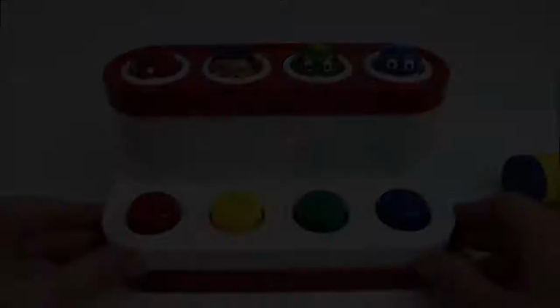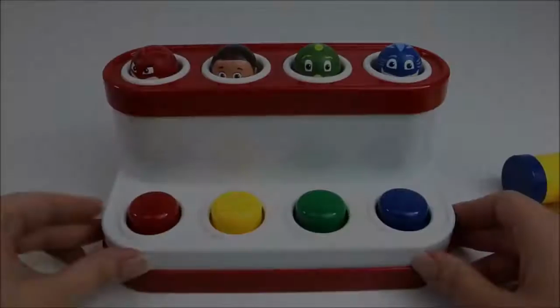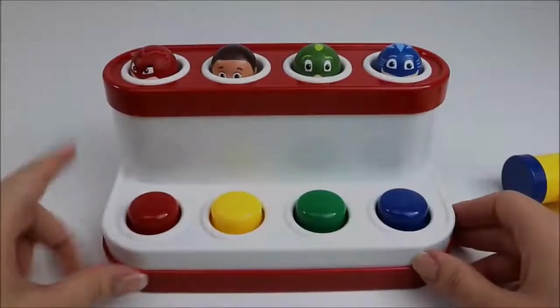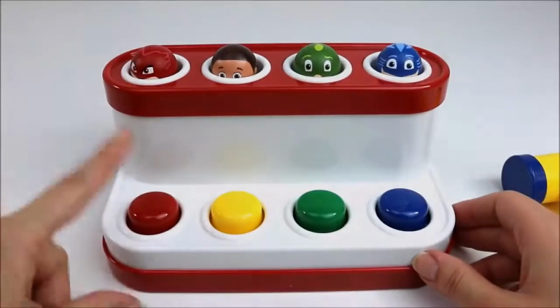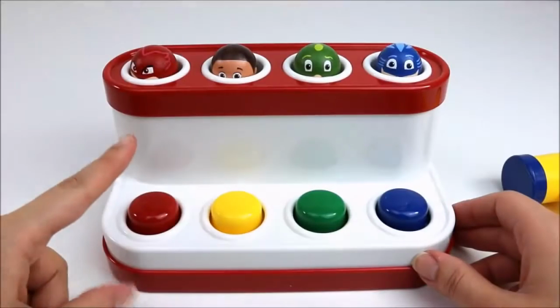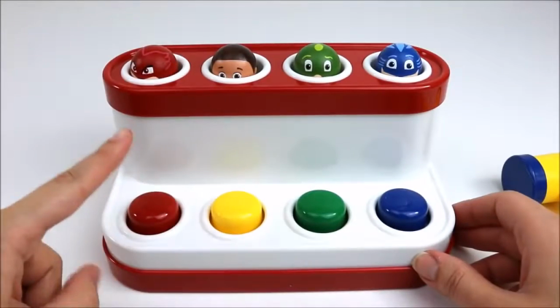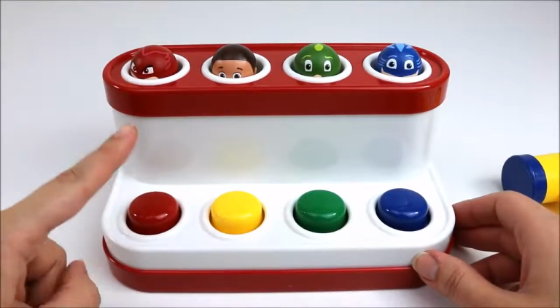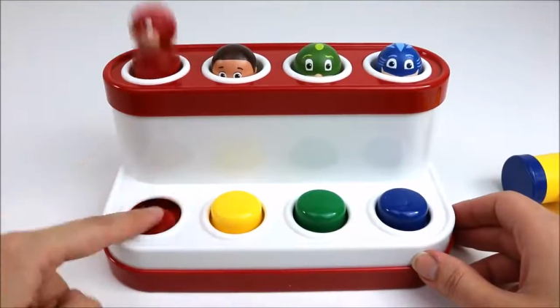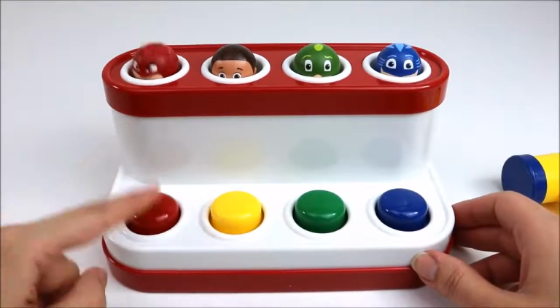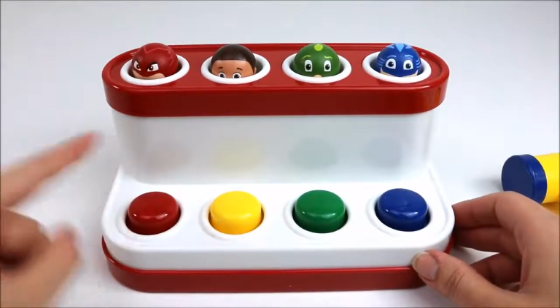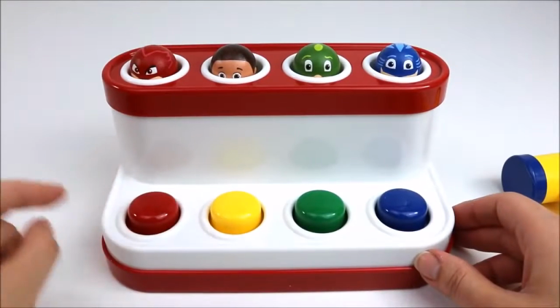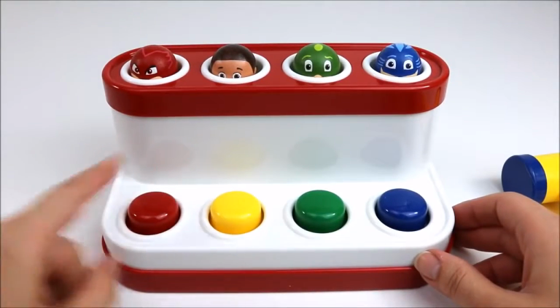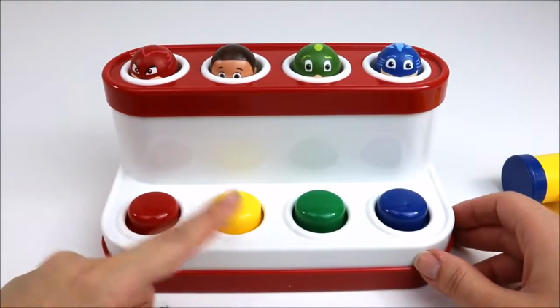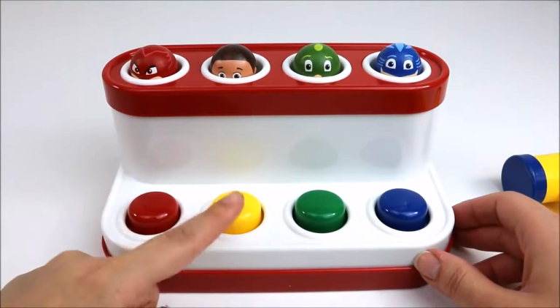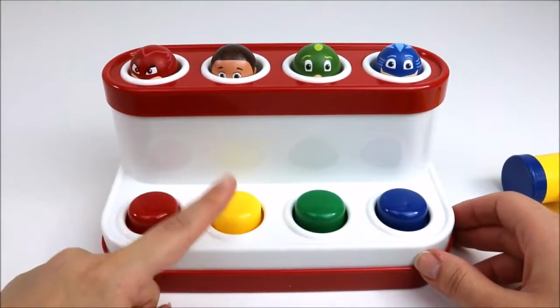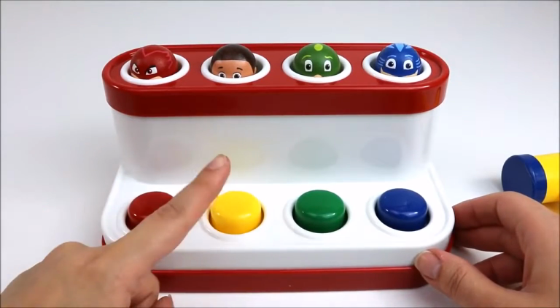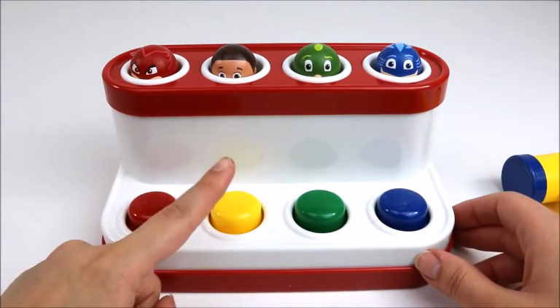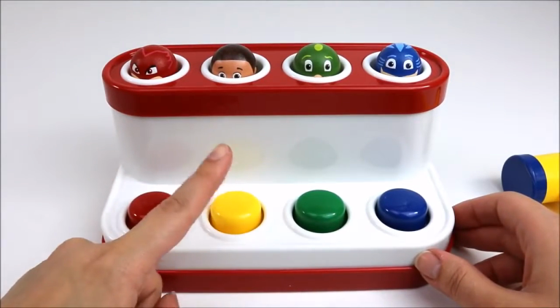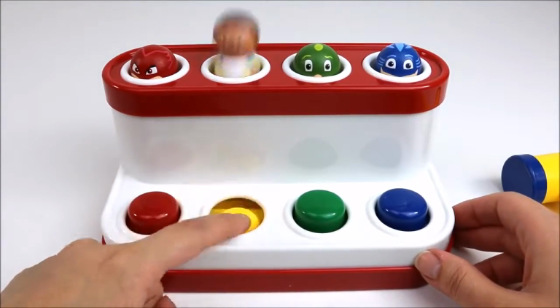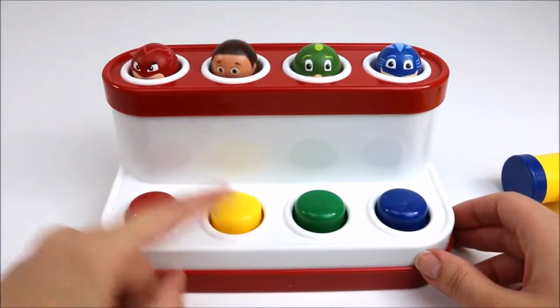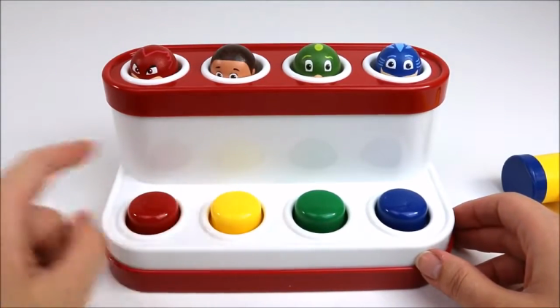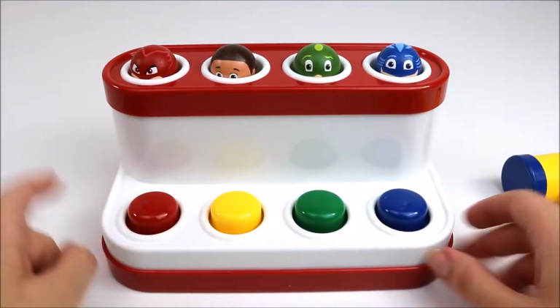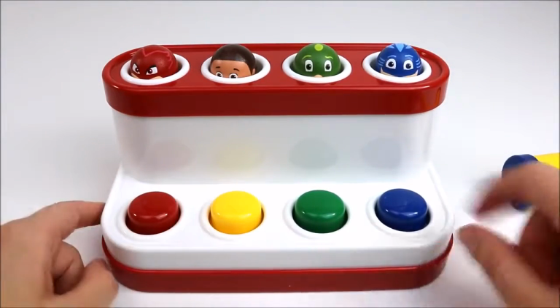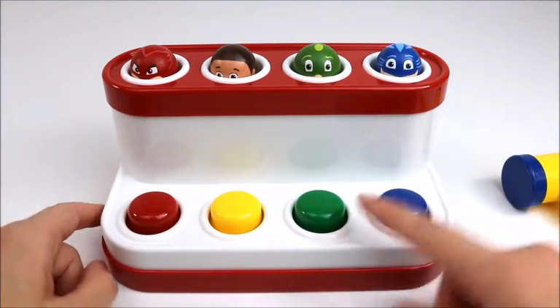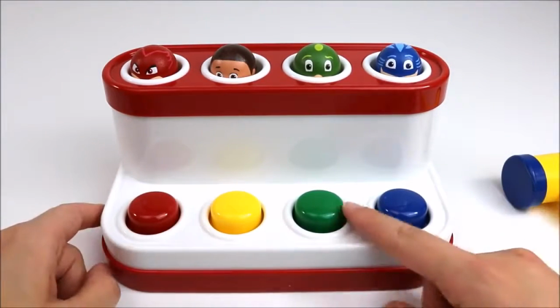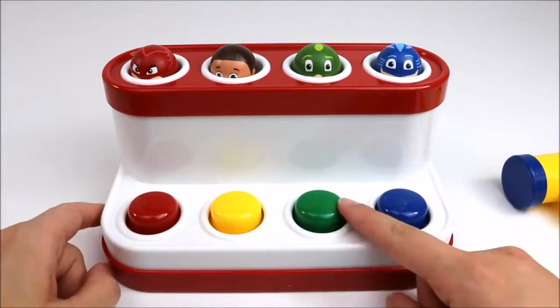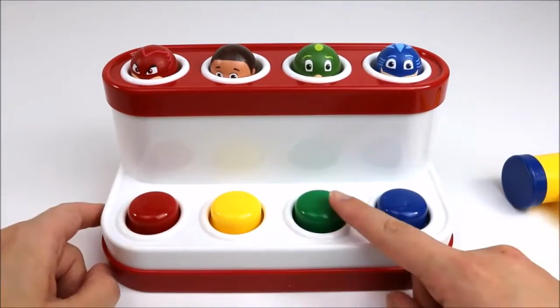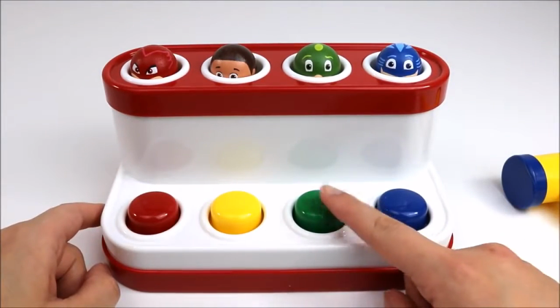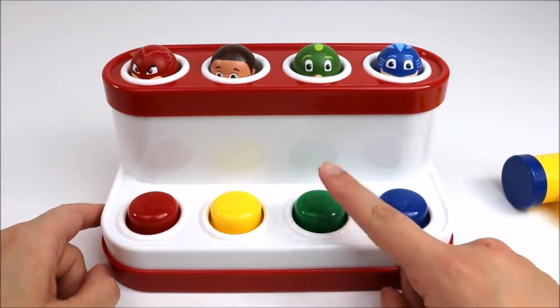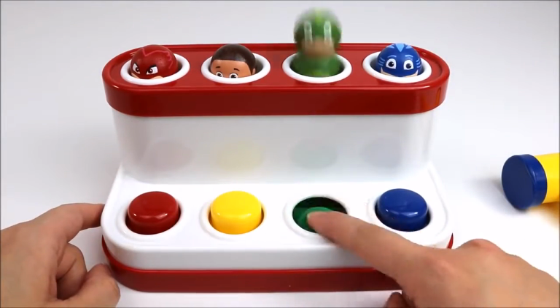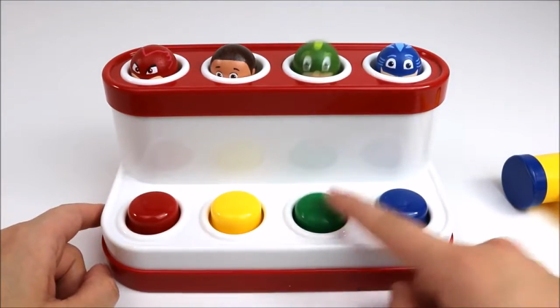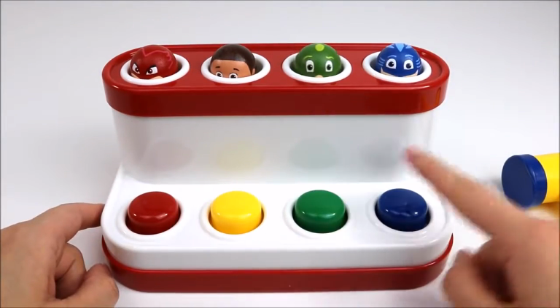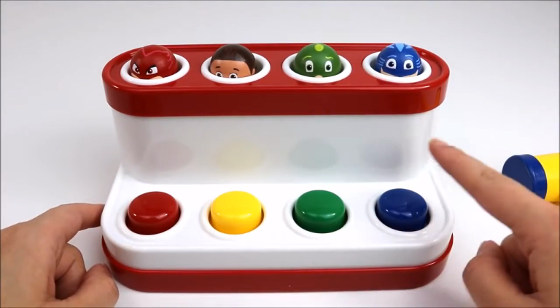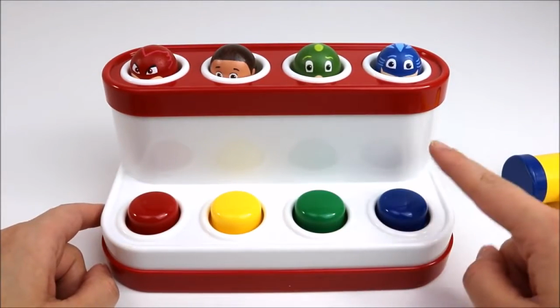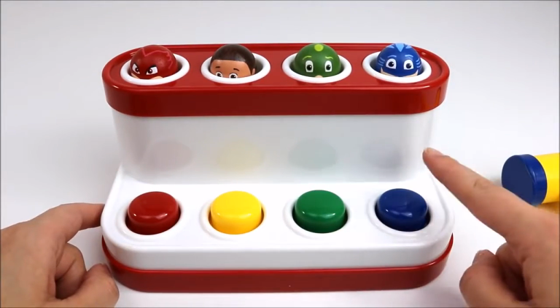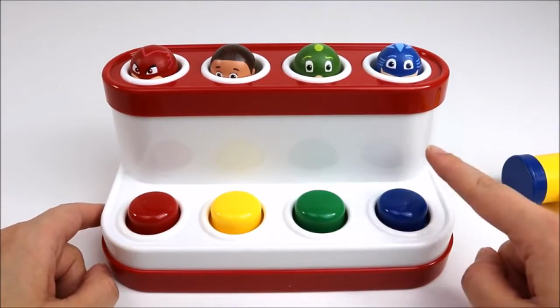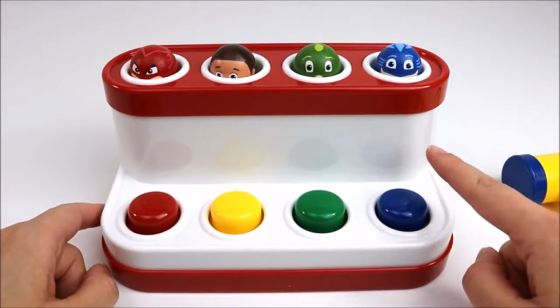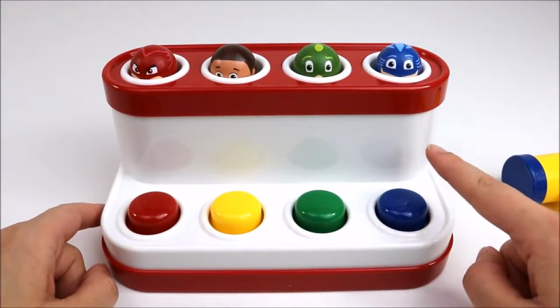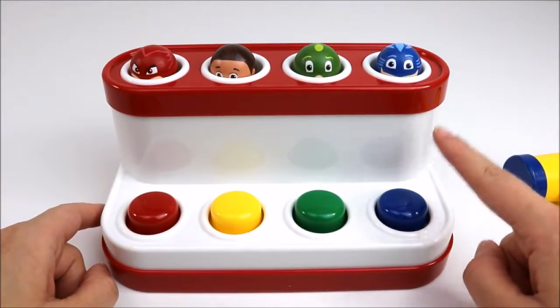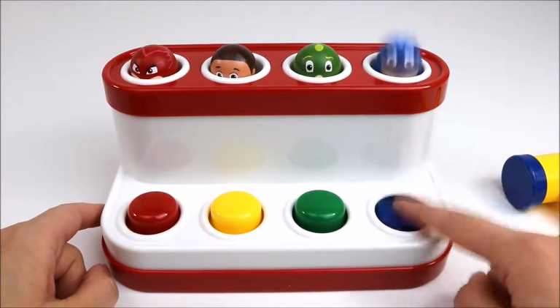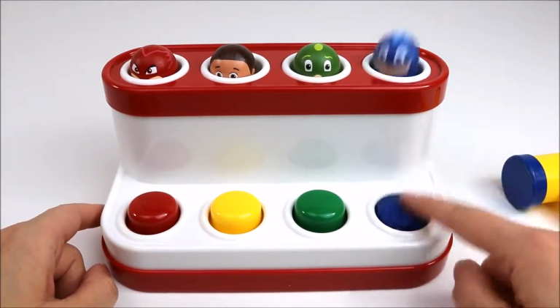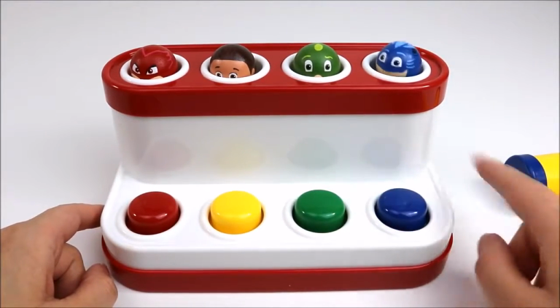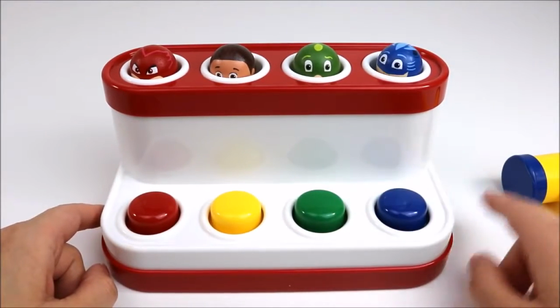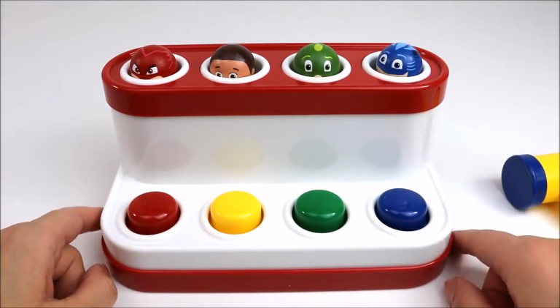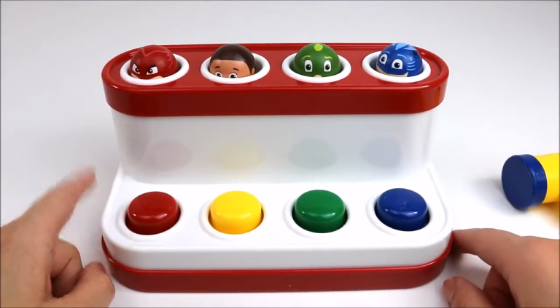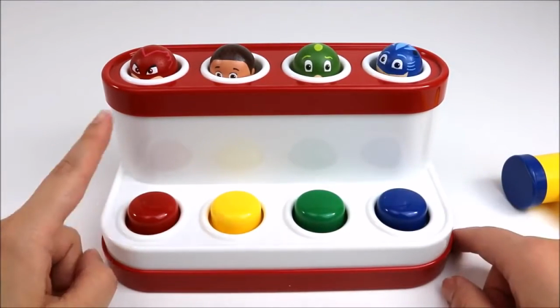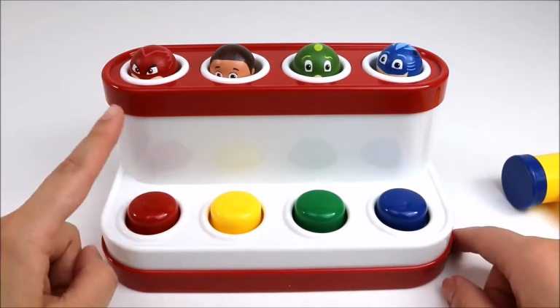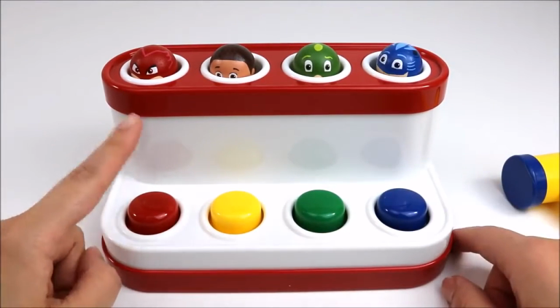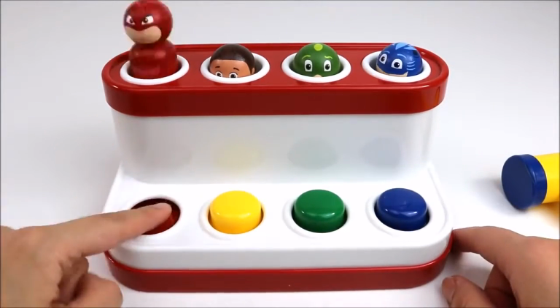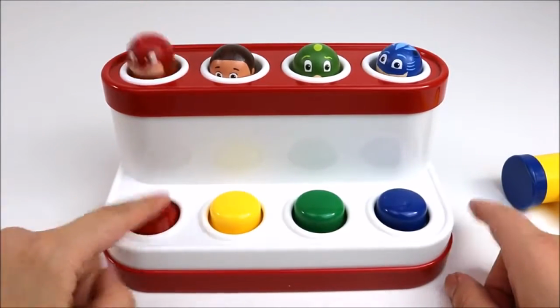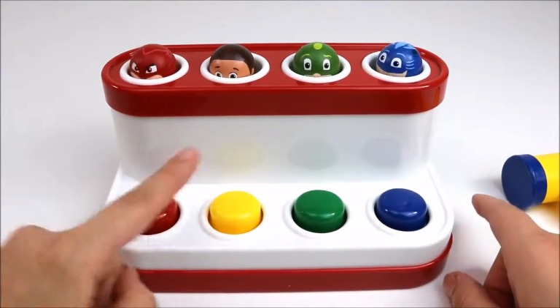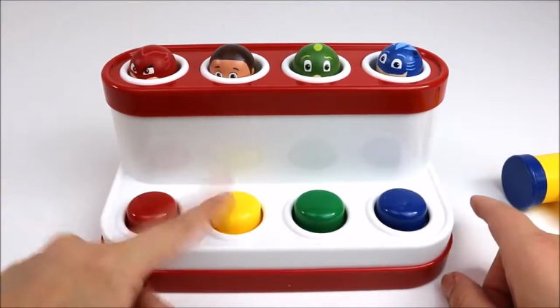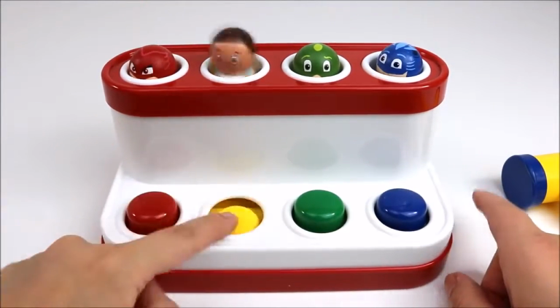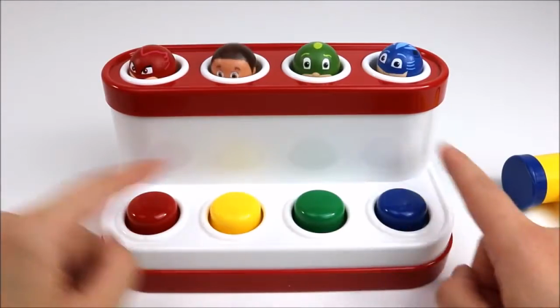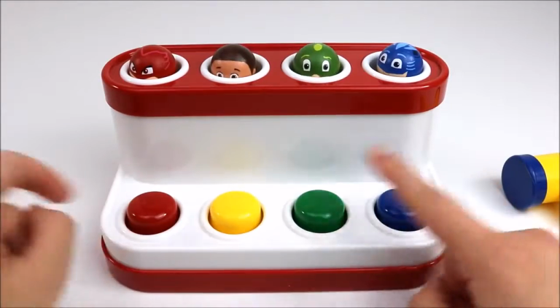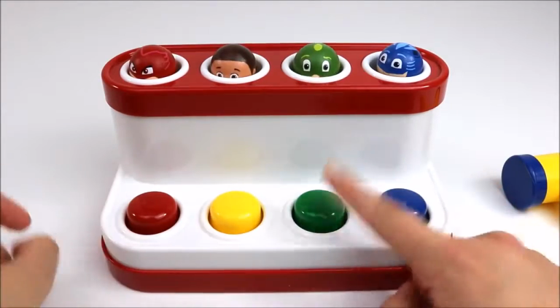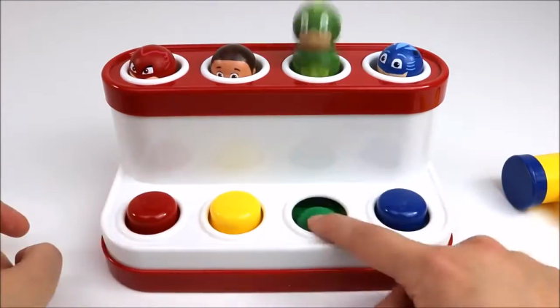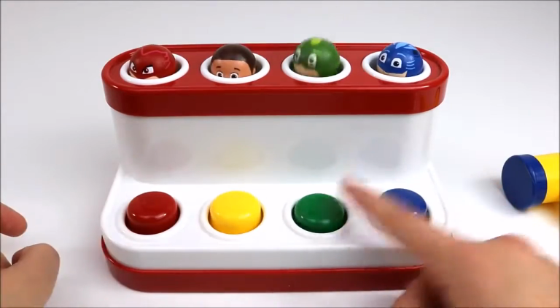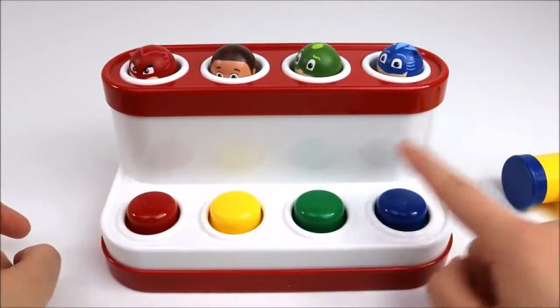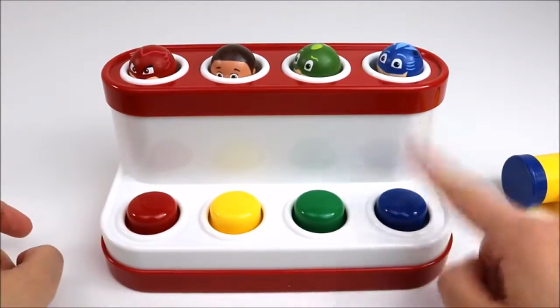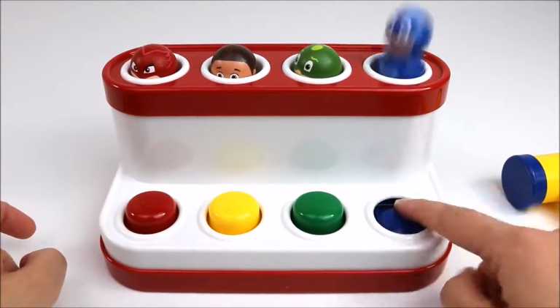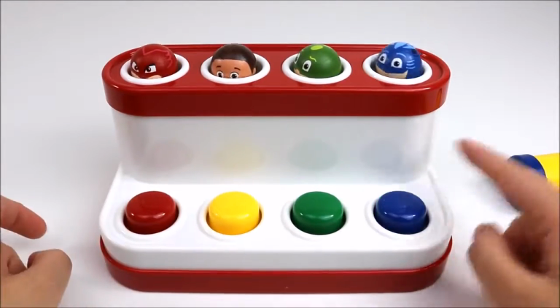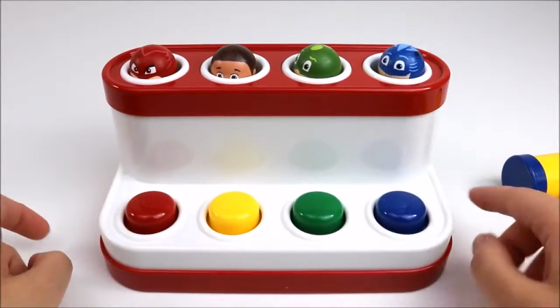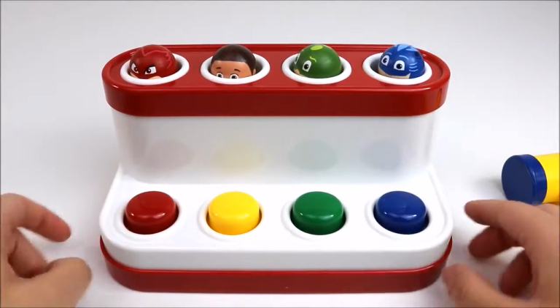Red, yellow, green, blue. One, two, three, four.